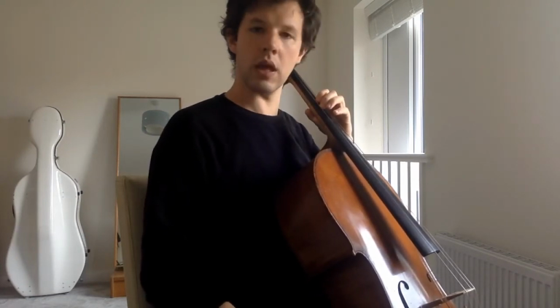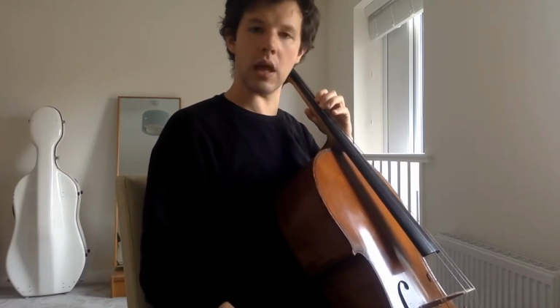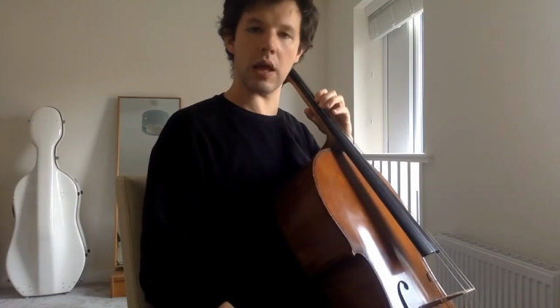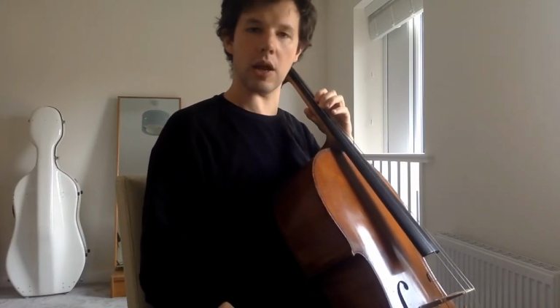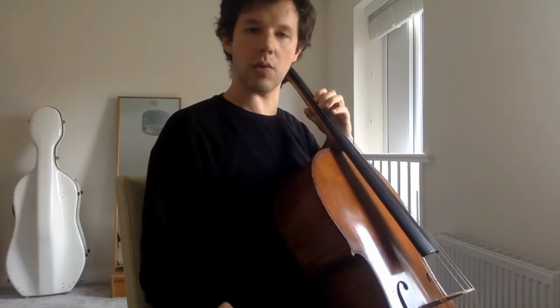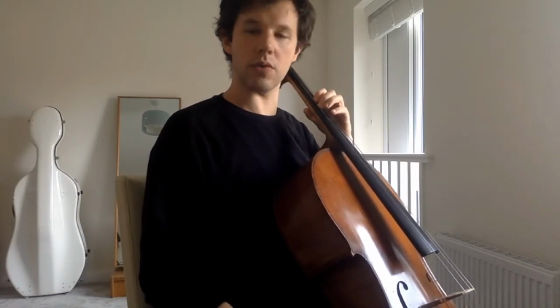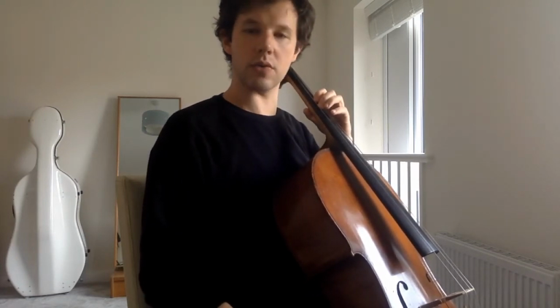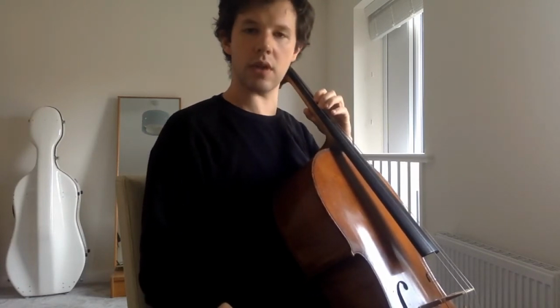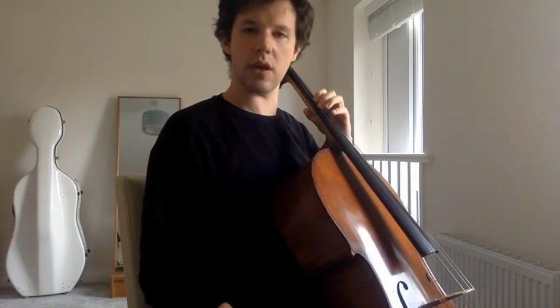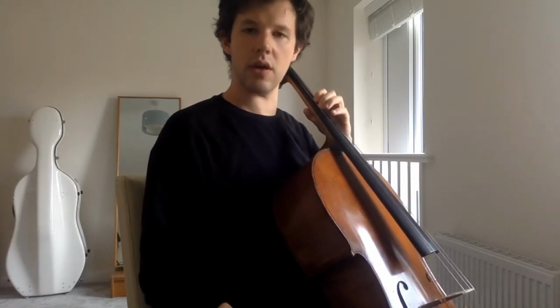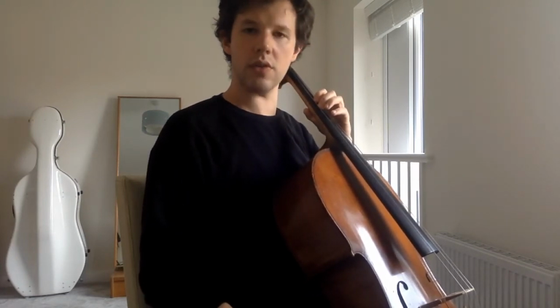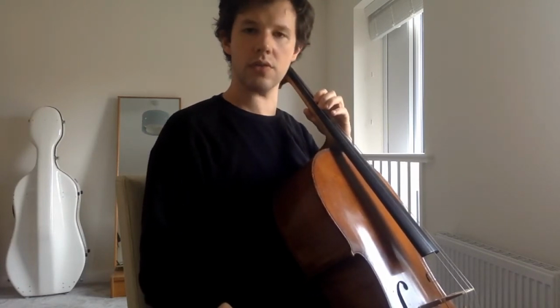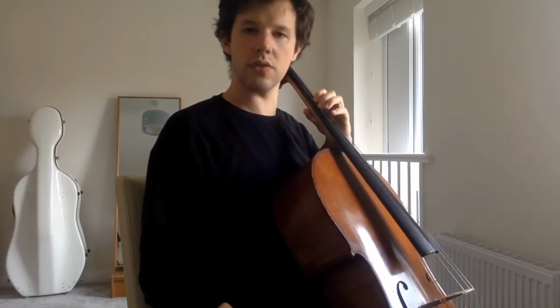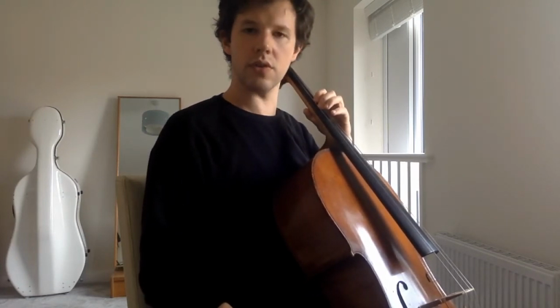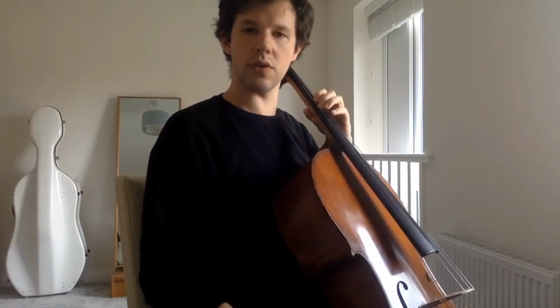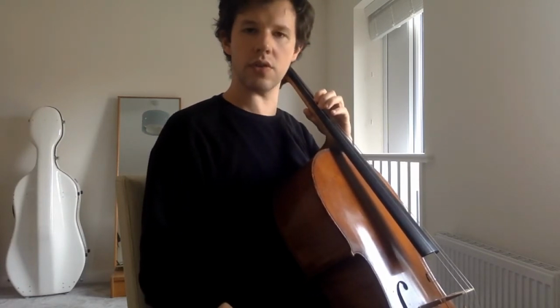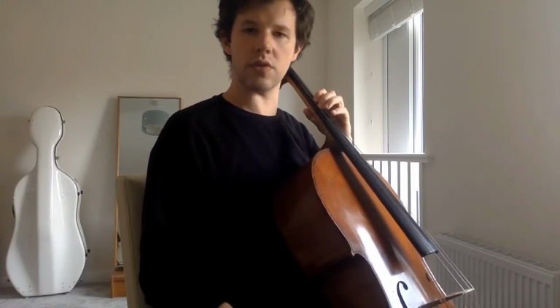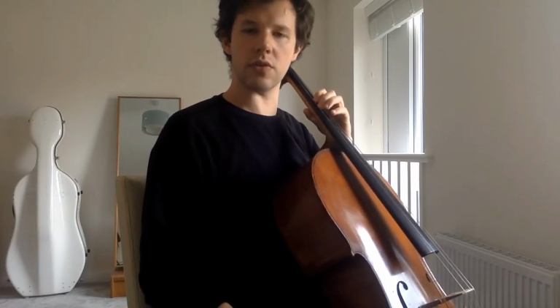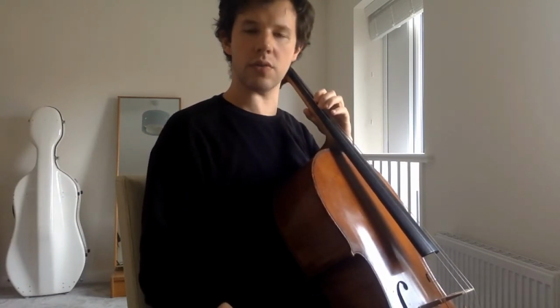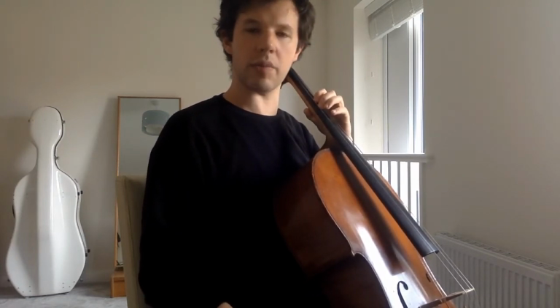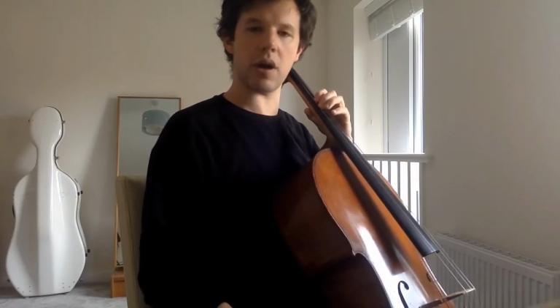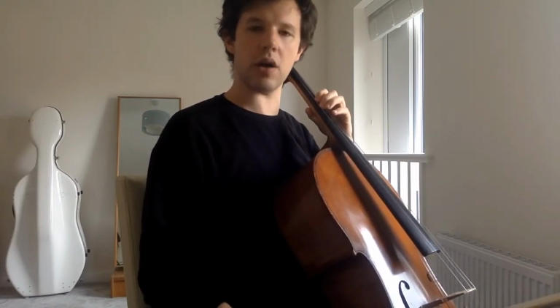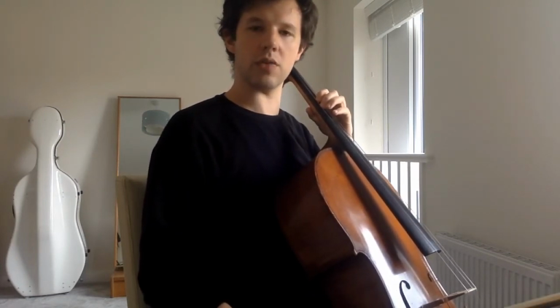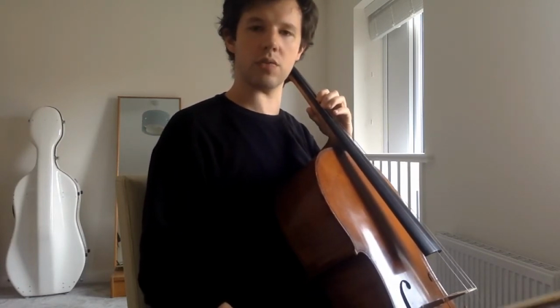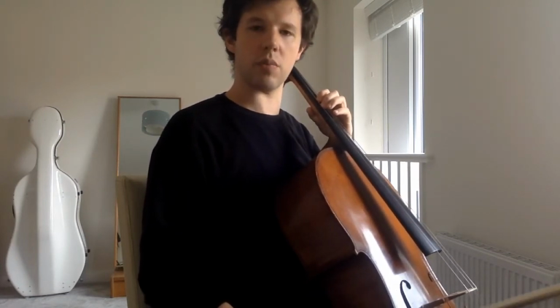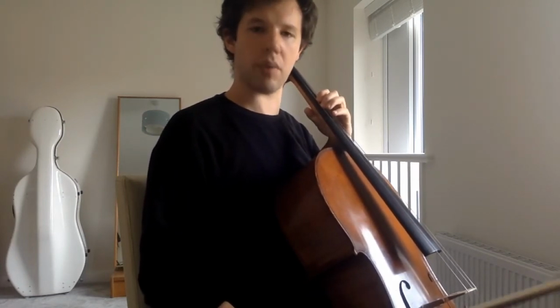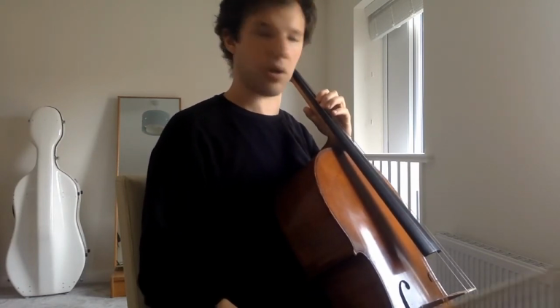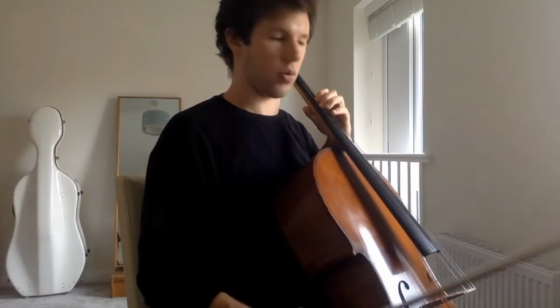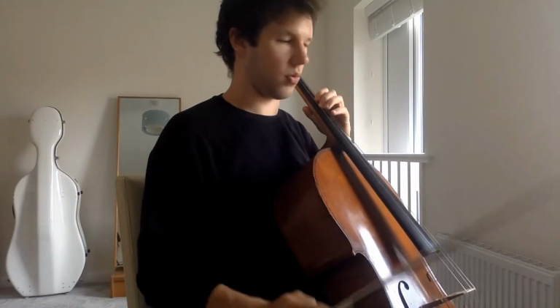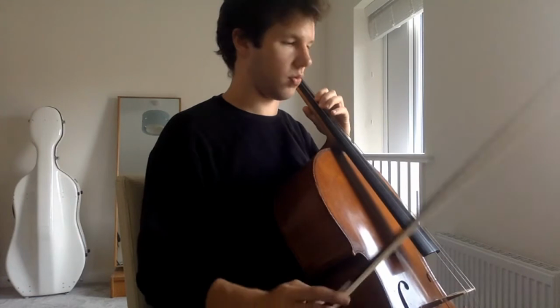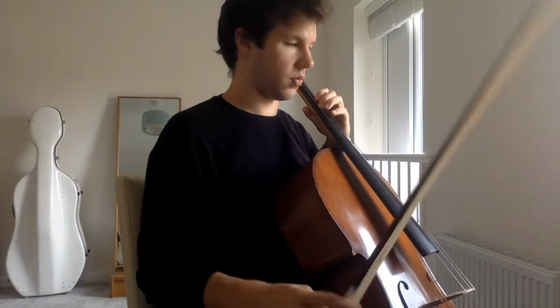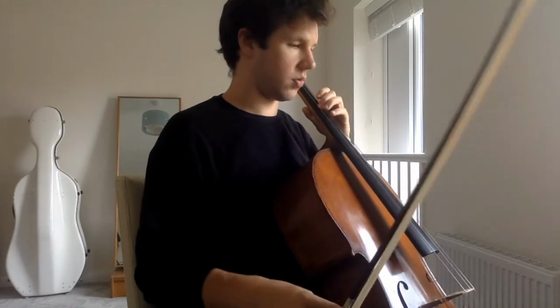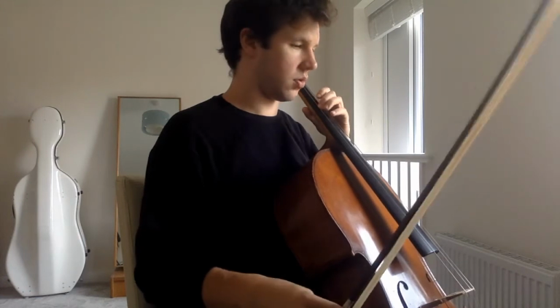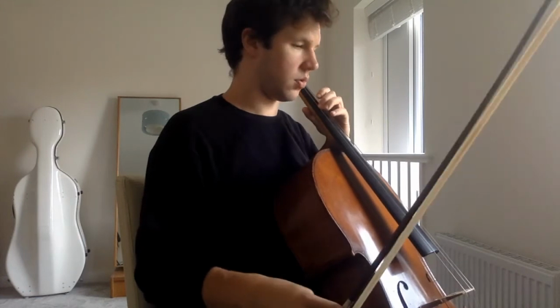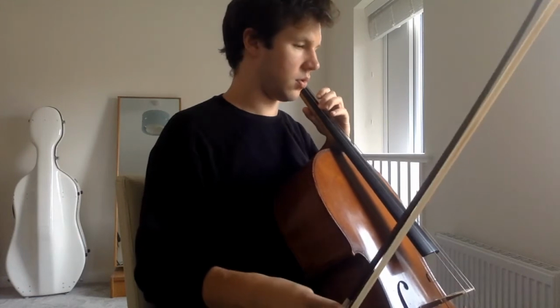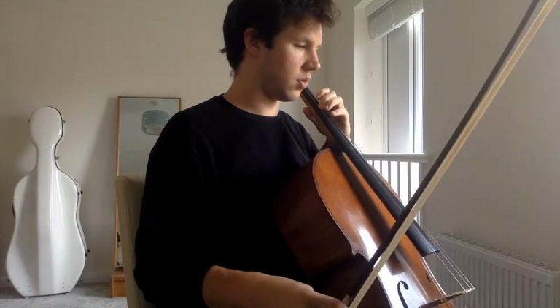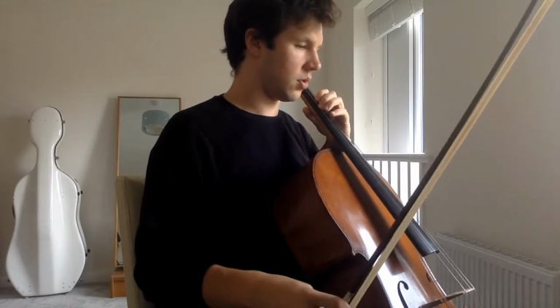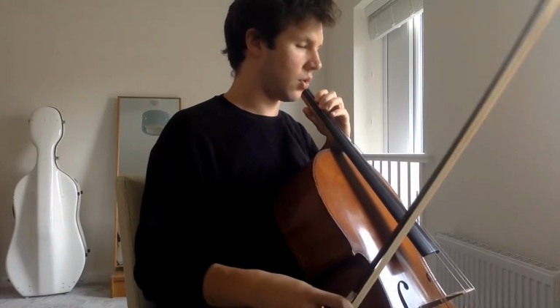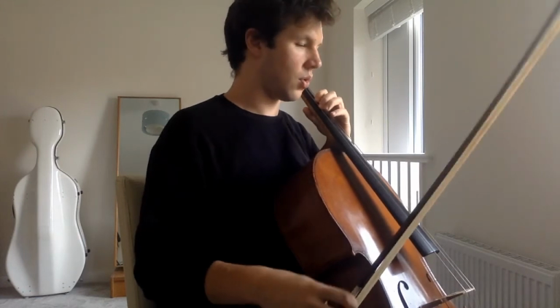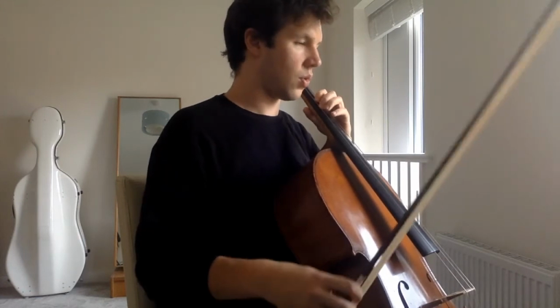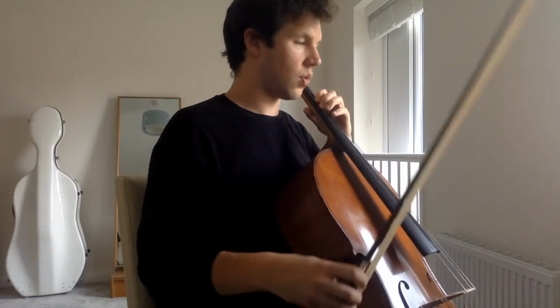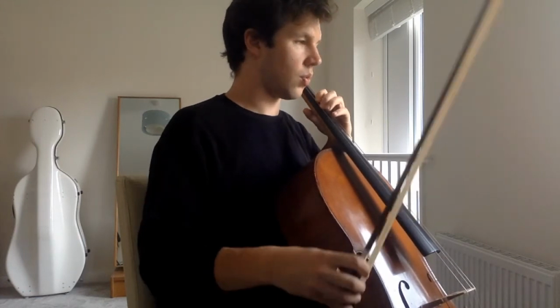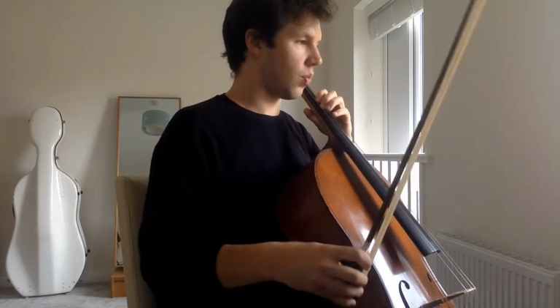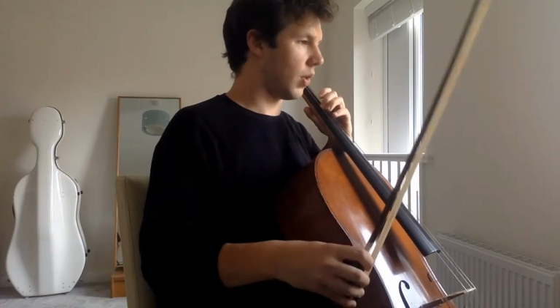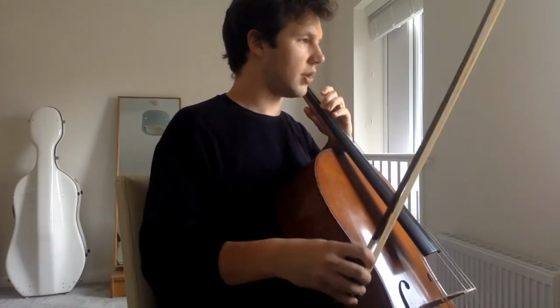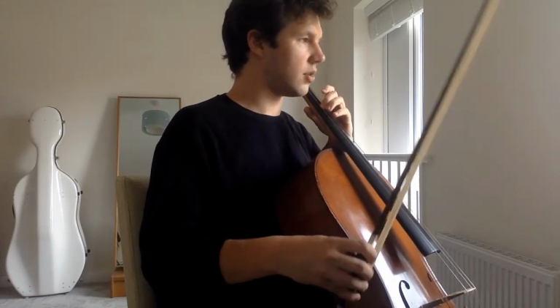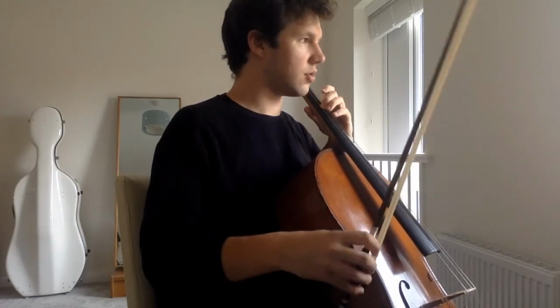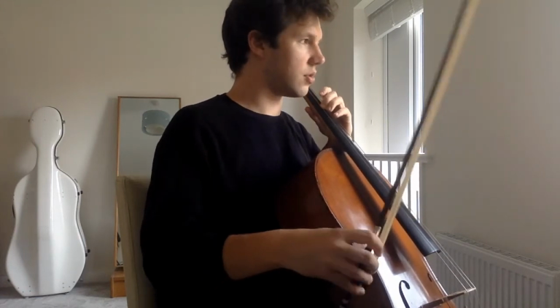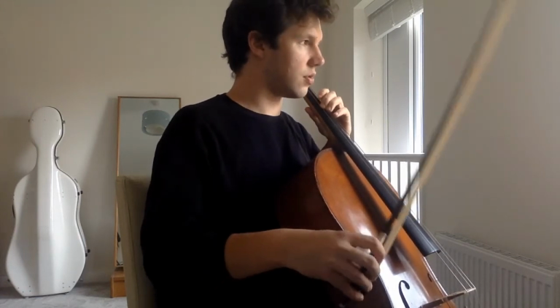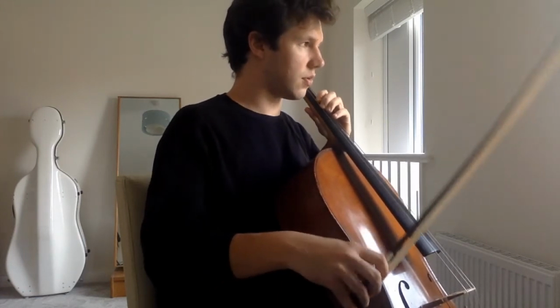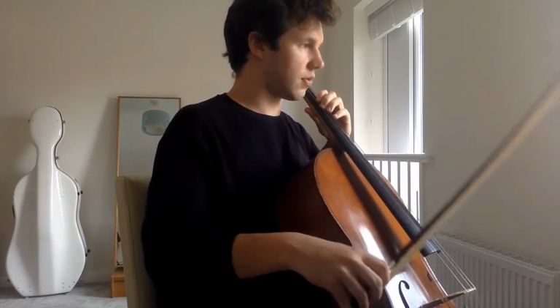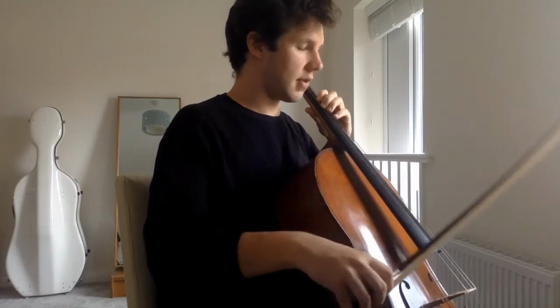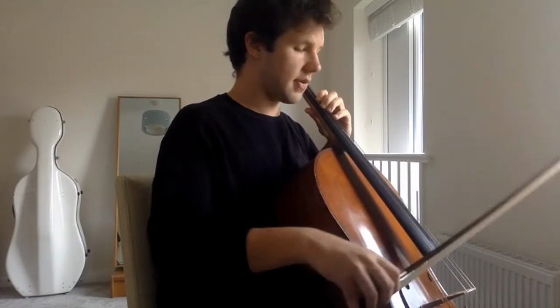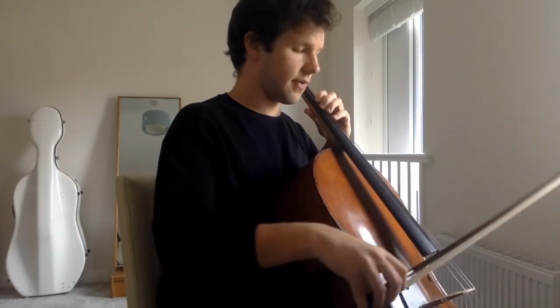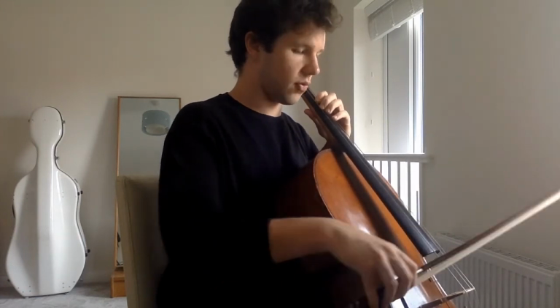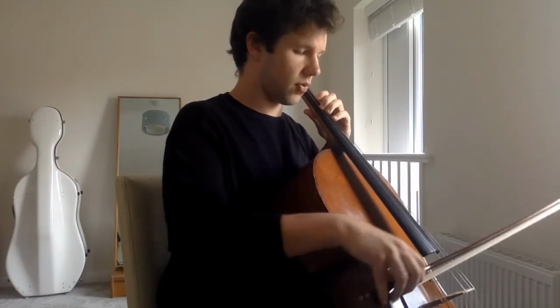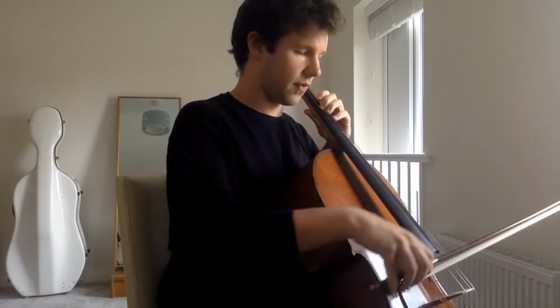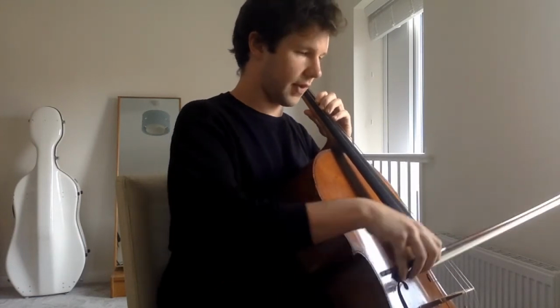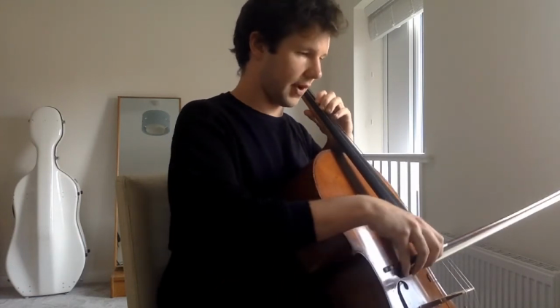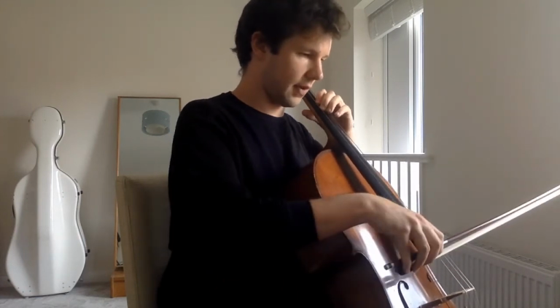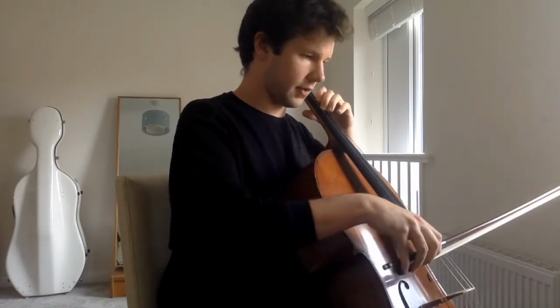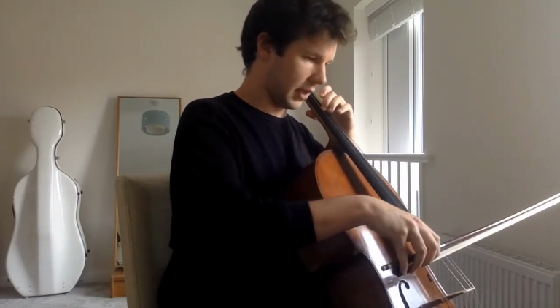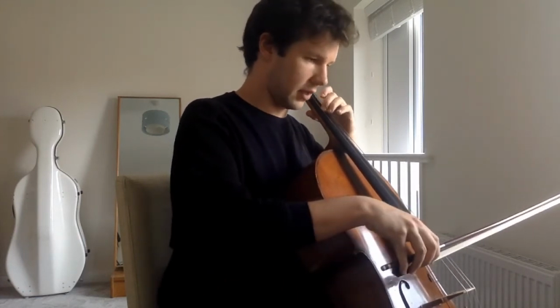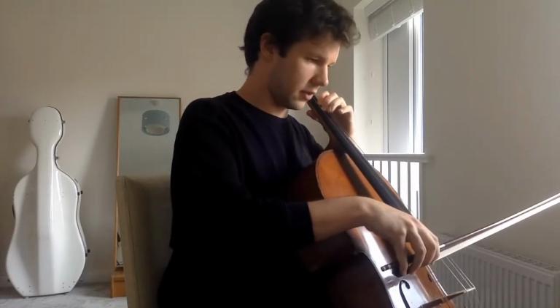And now with slurs — this is a bar to a bow. One, two, three, four, five, six.